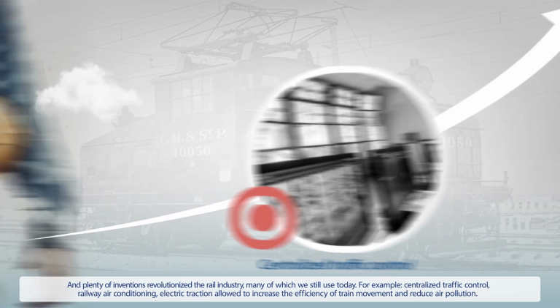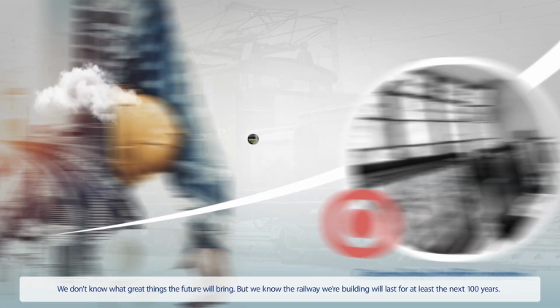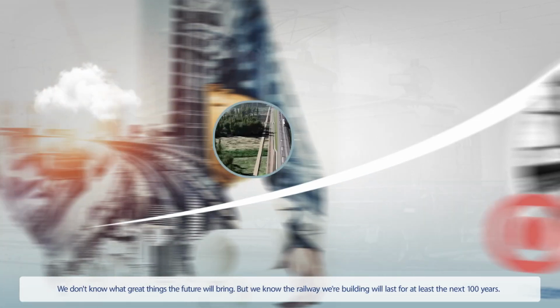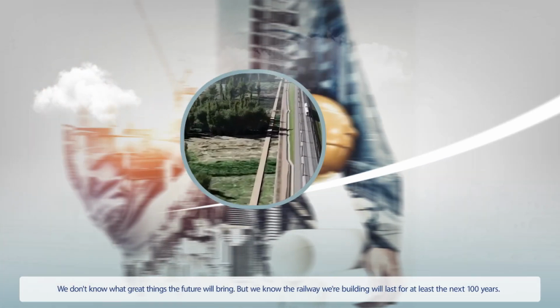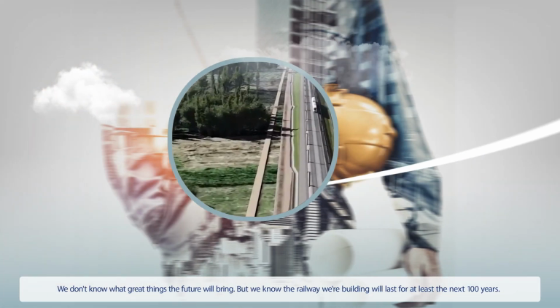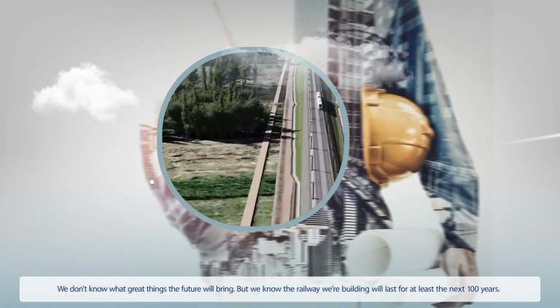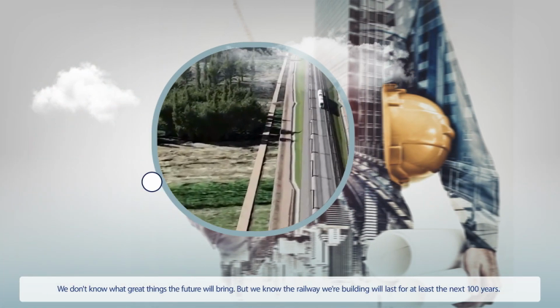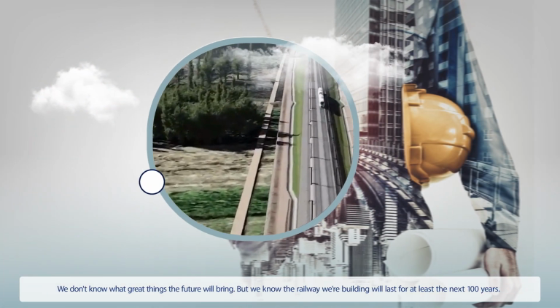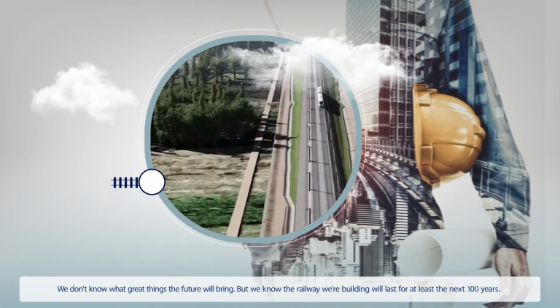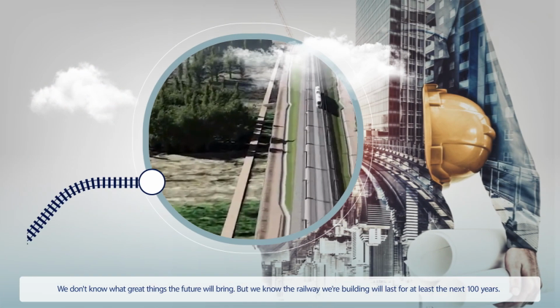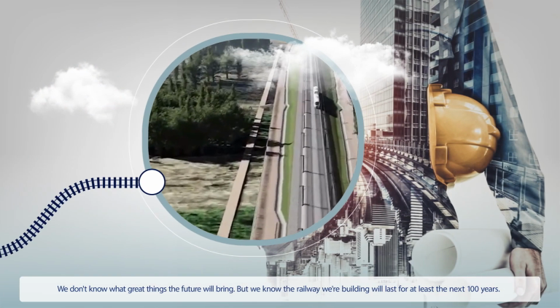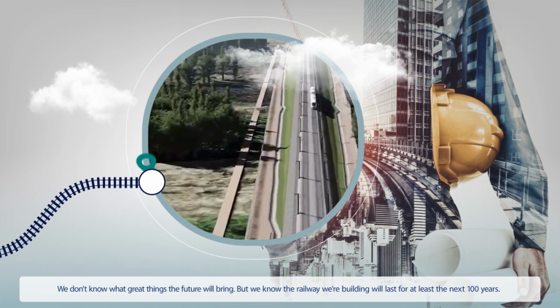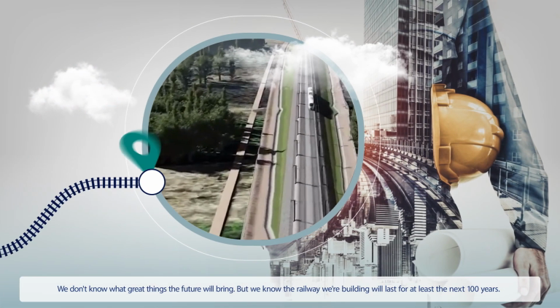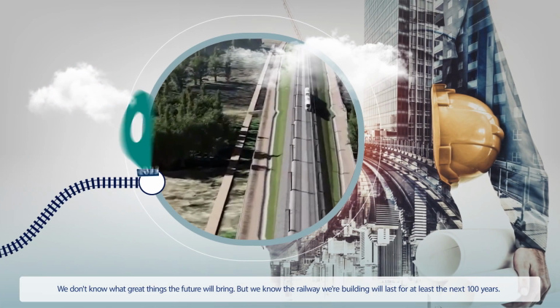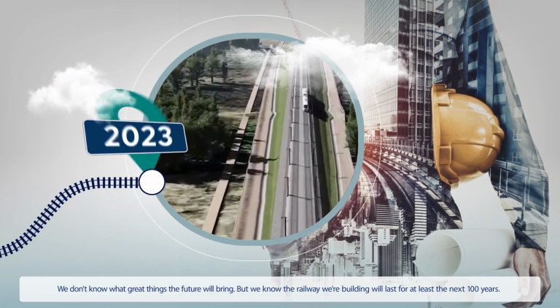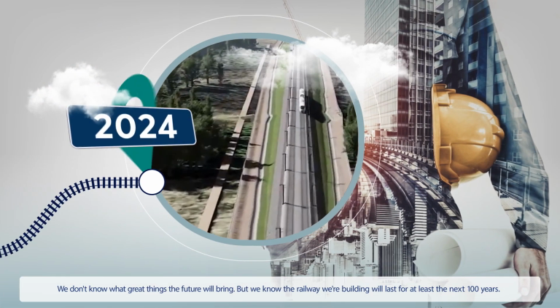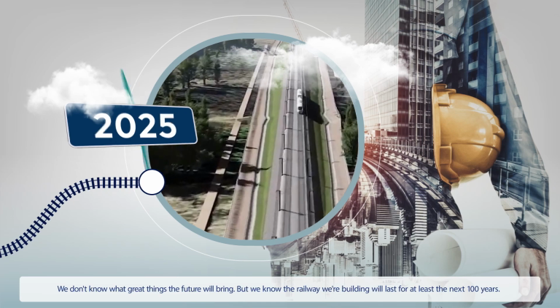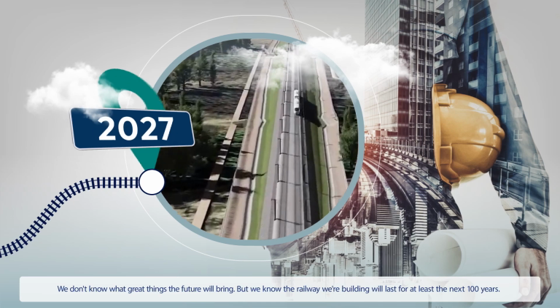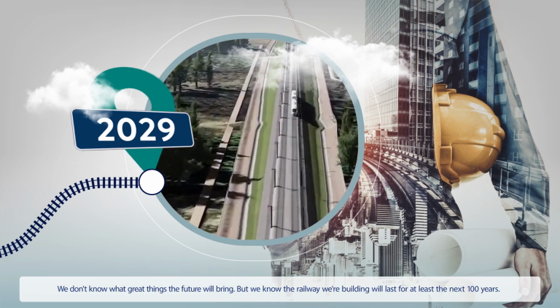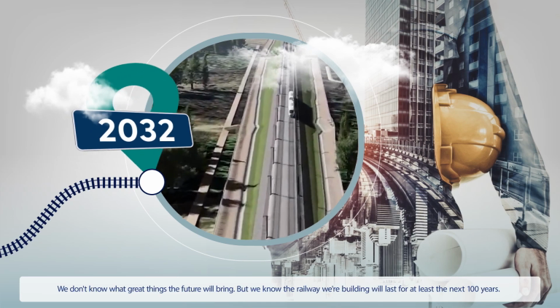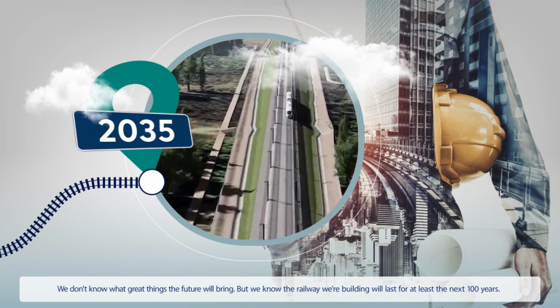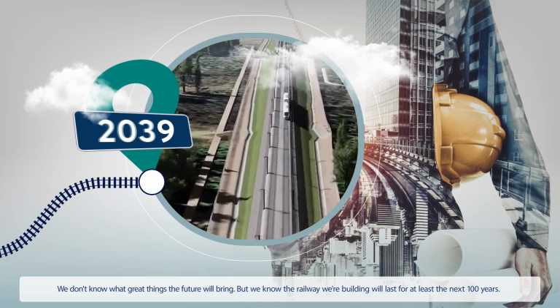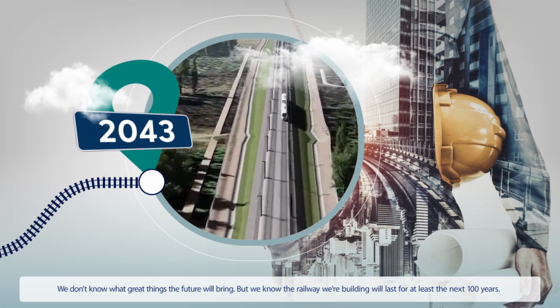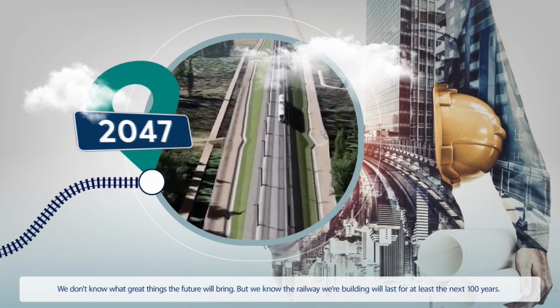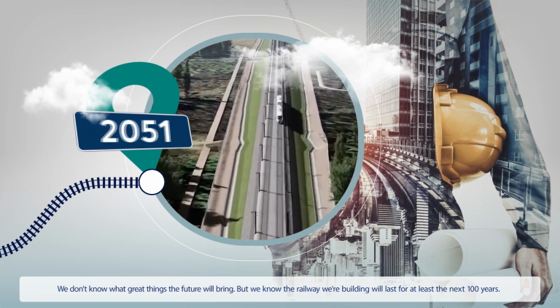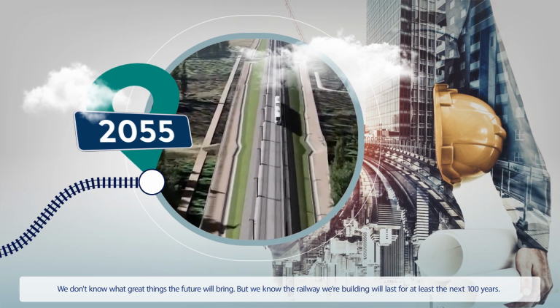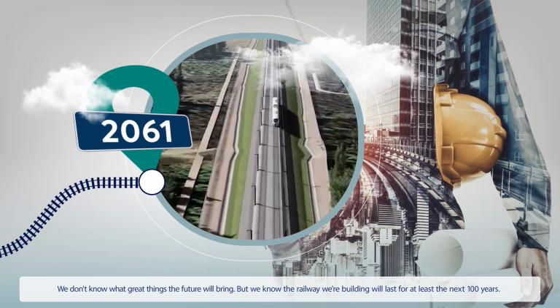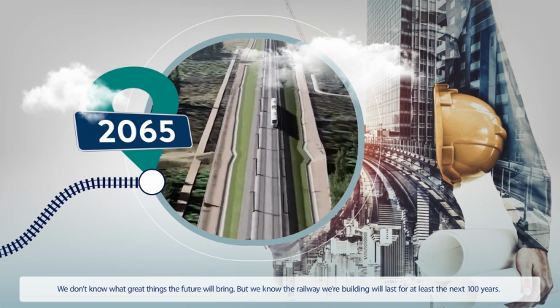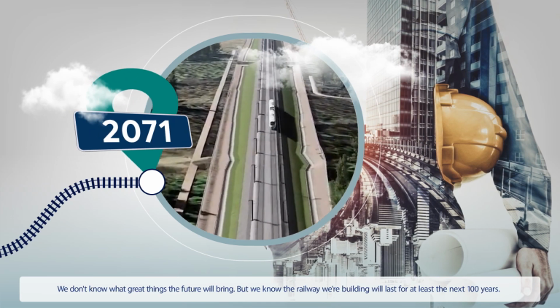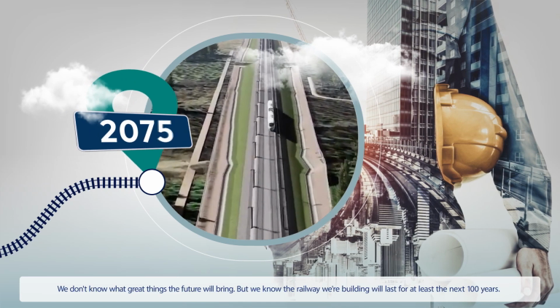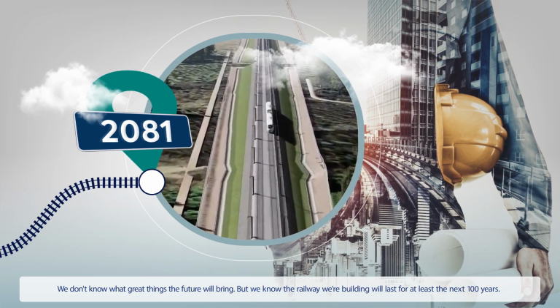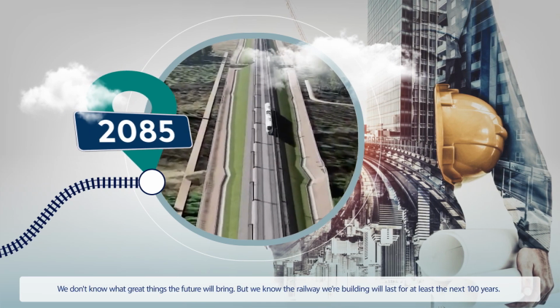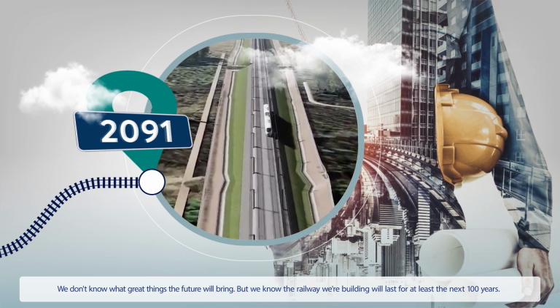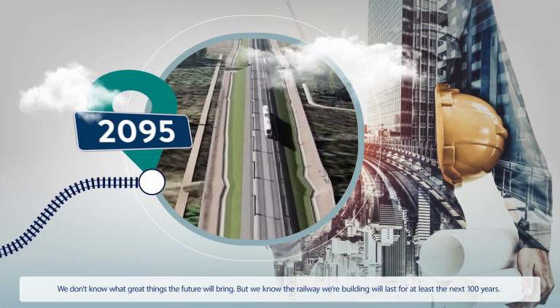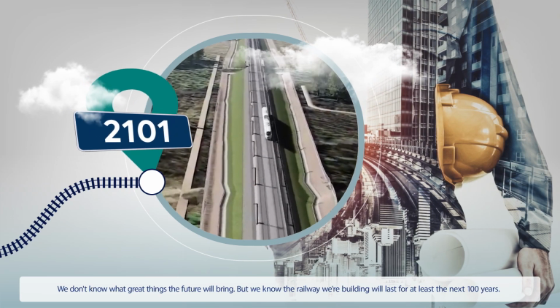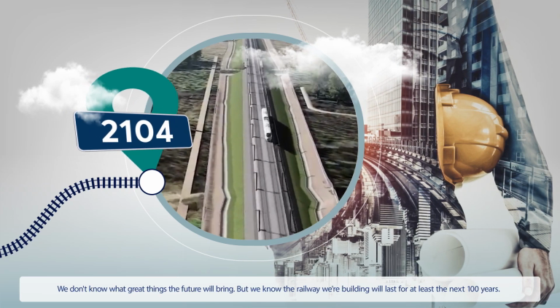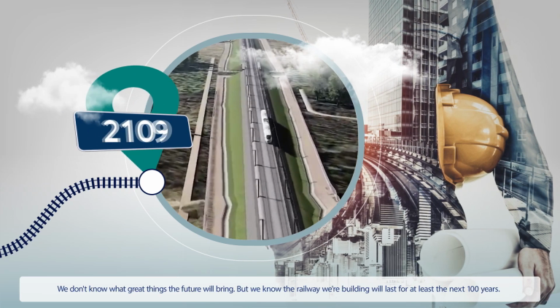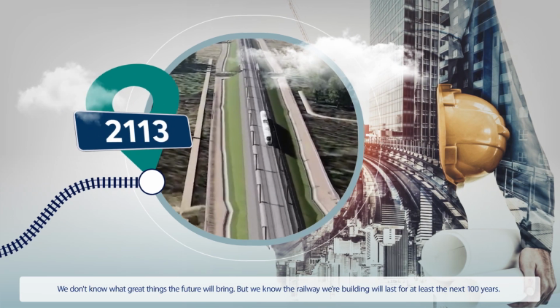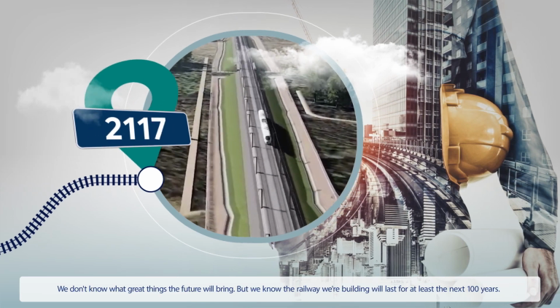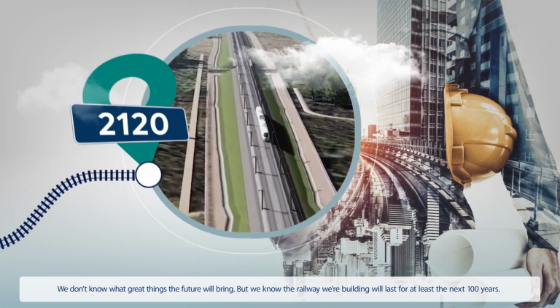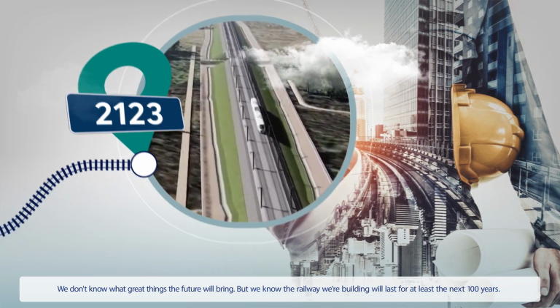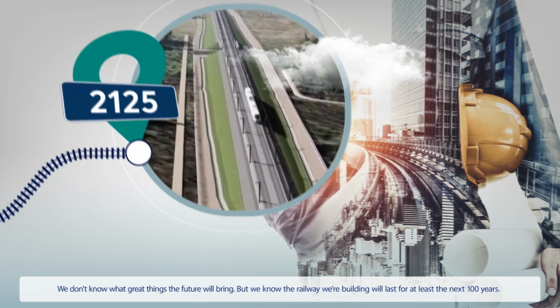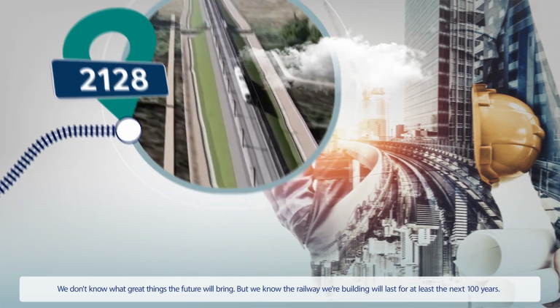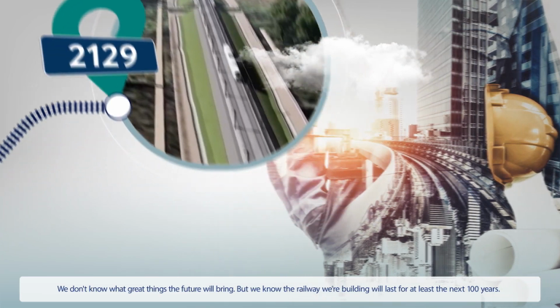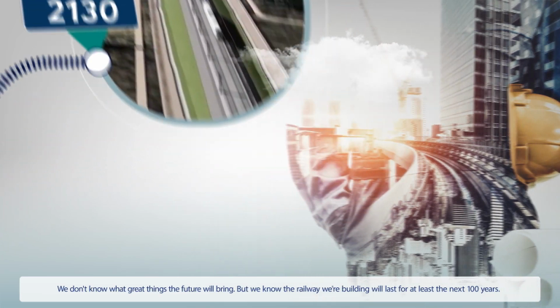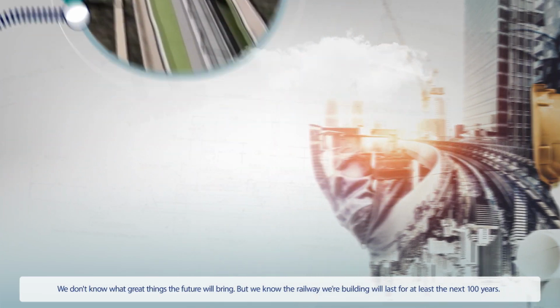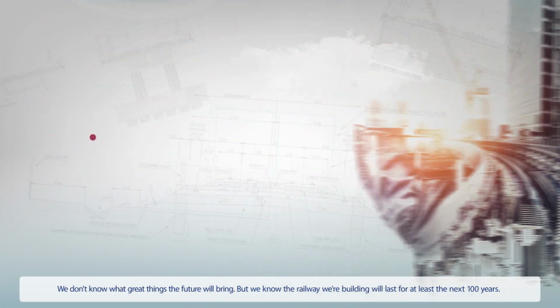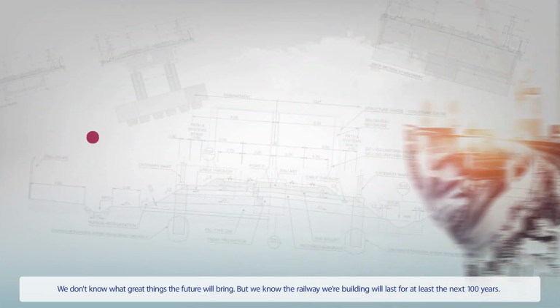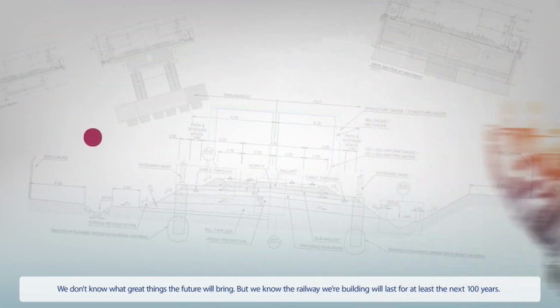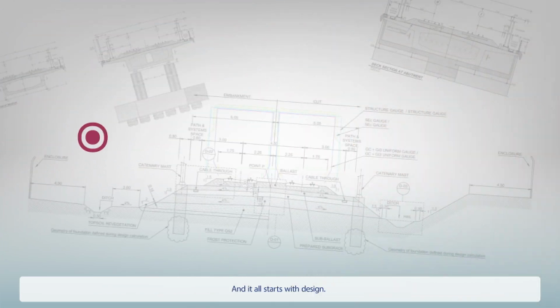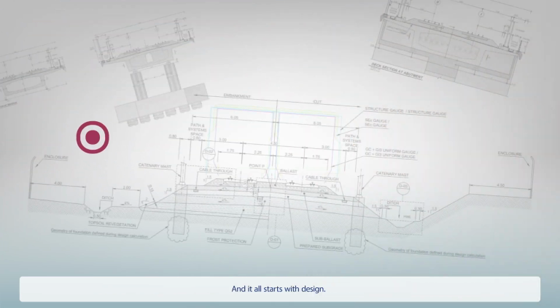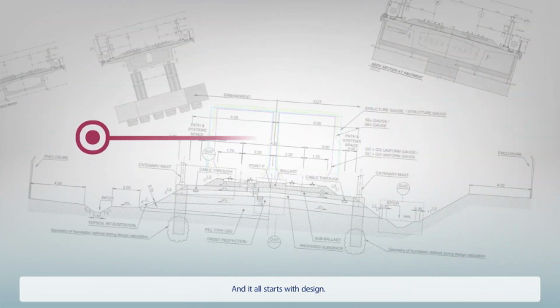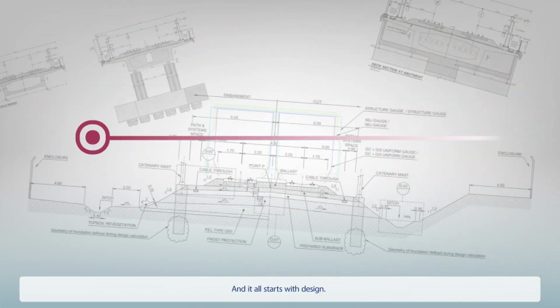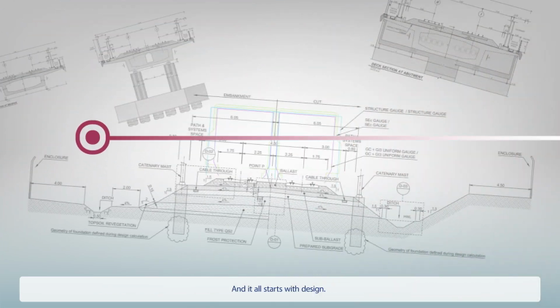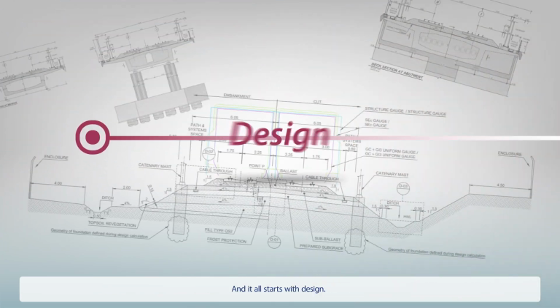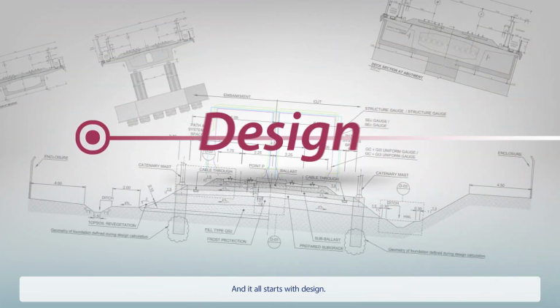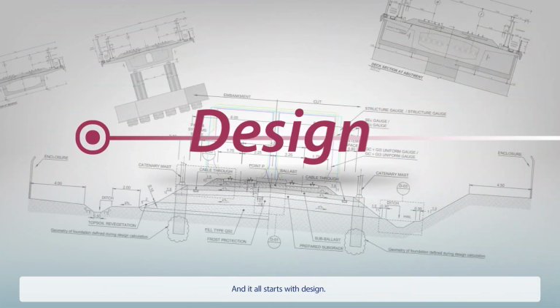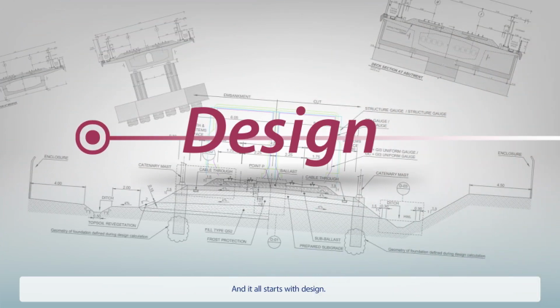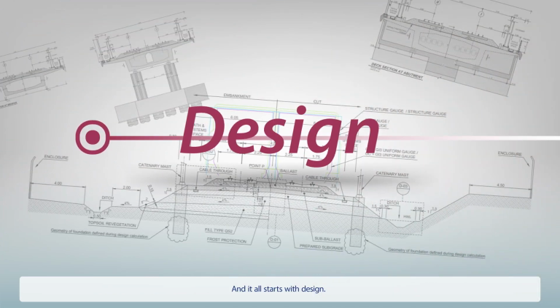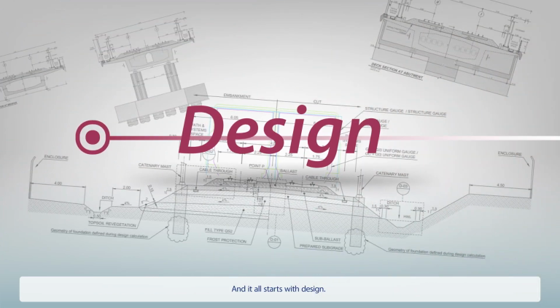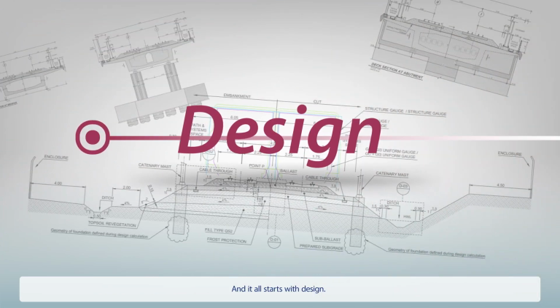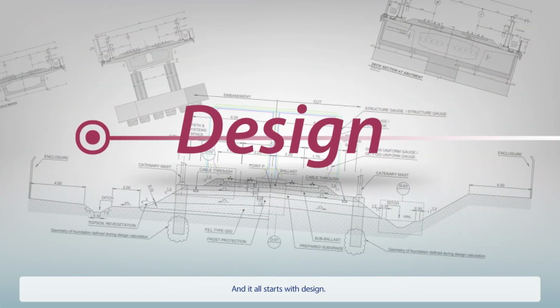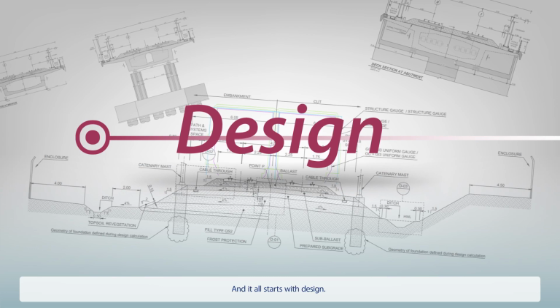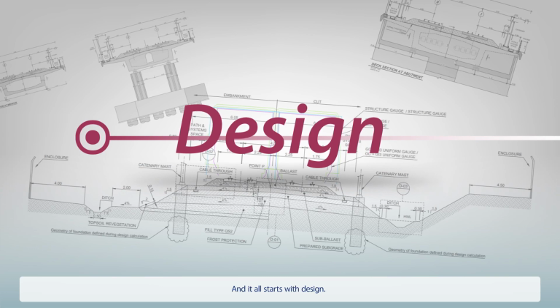We don't know what great things the future will bring, but we know the railway we're building will last for the next 100 years, and it all starts with design.